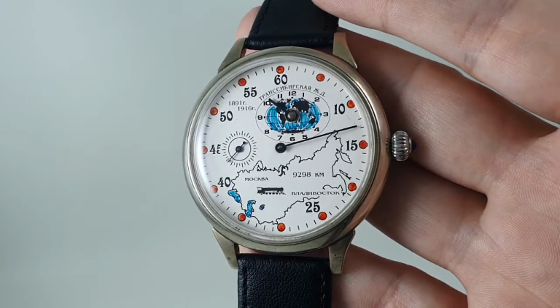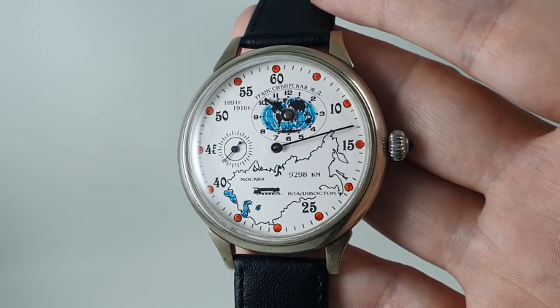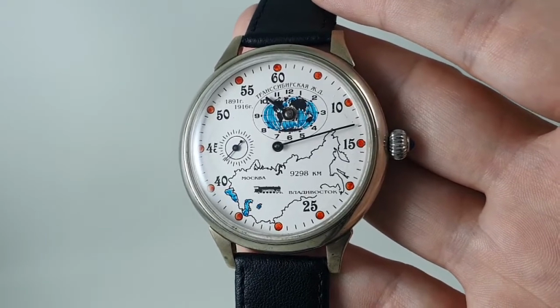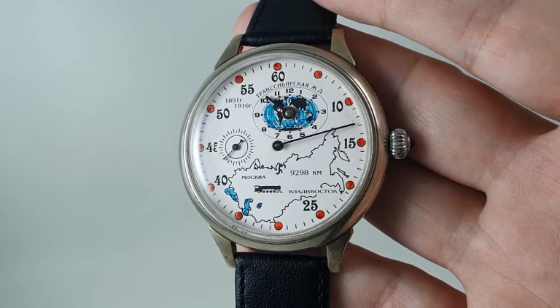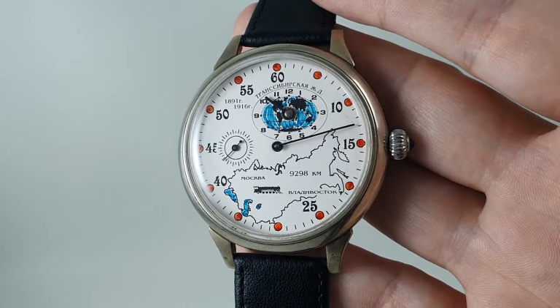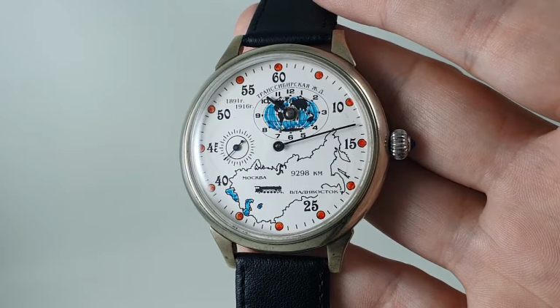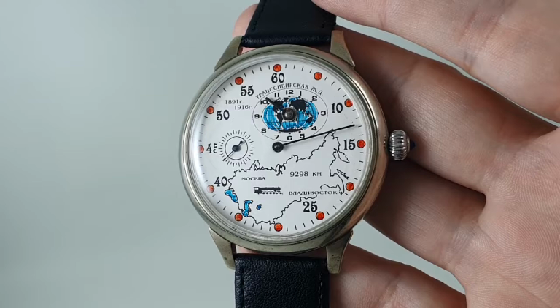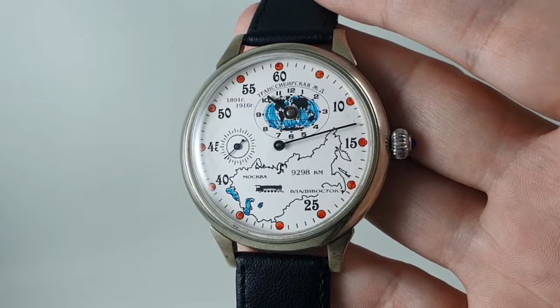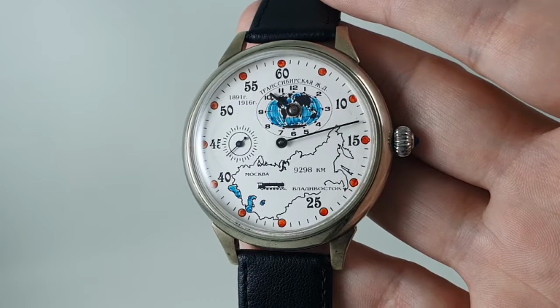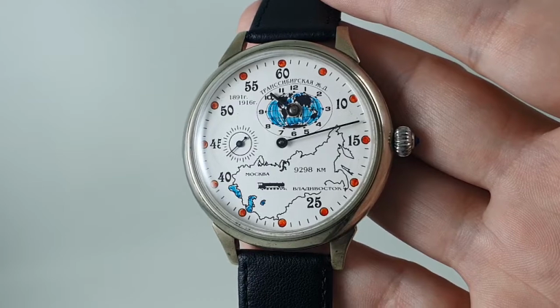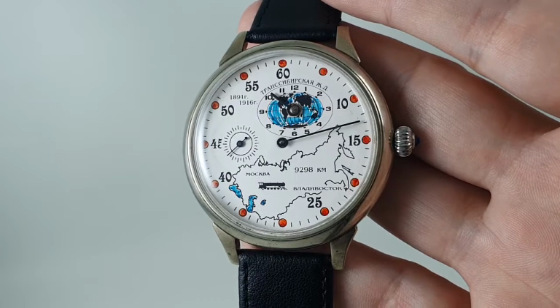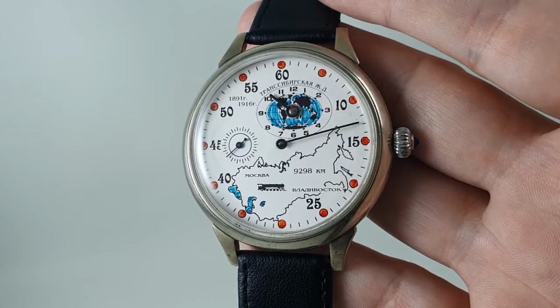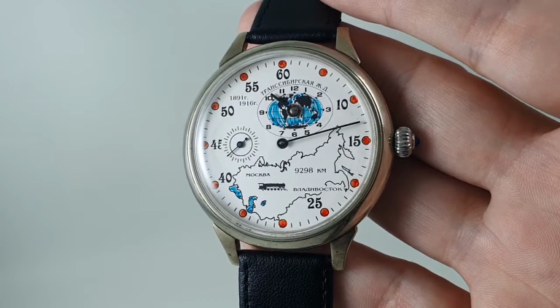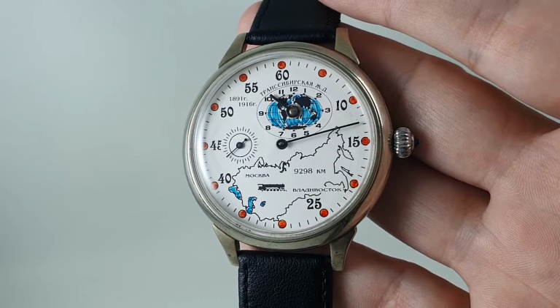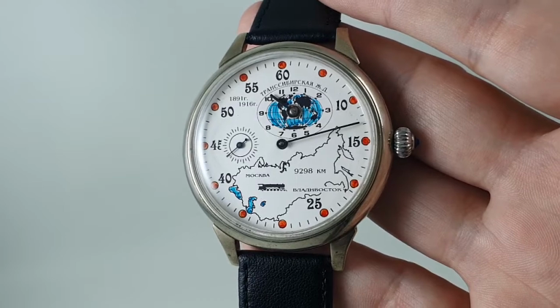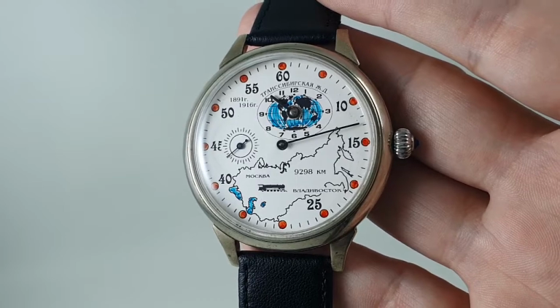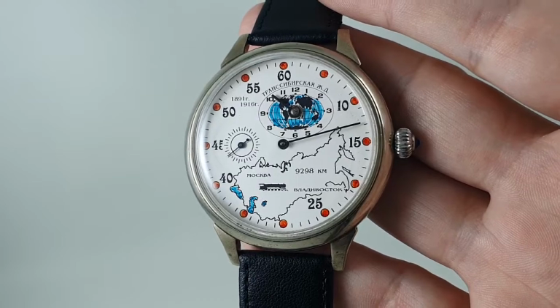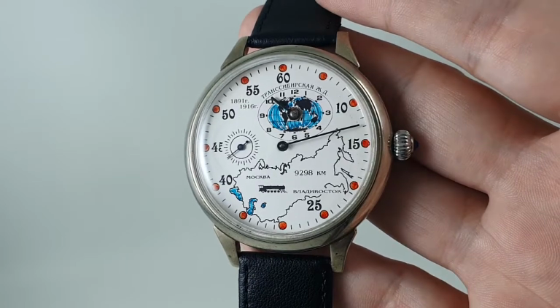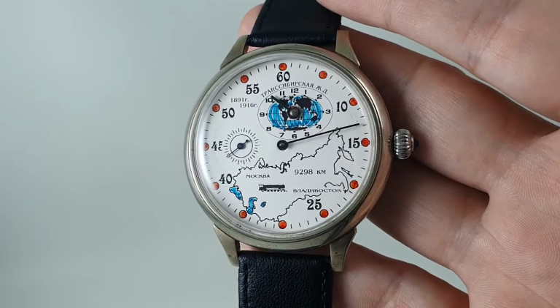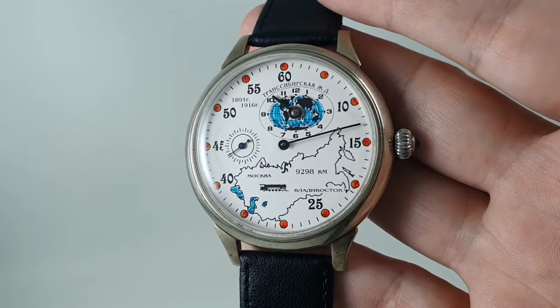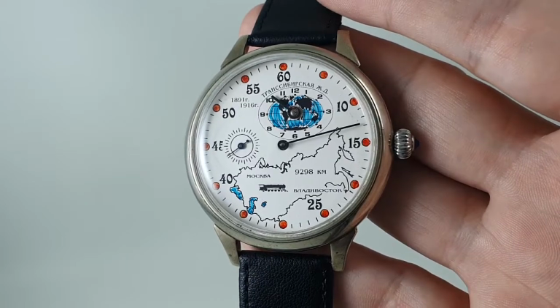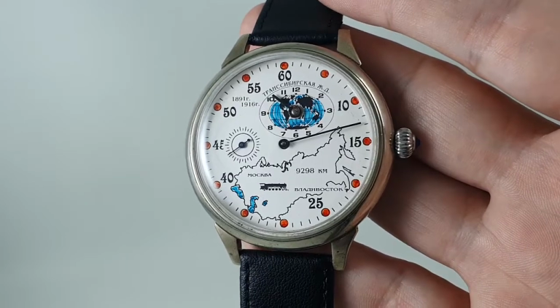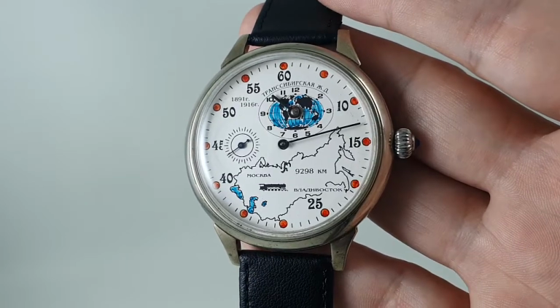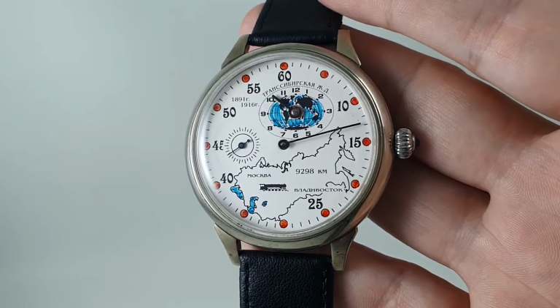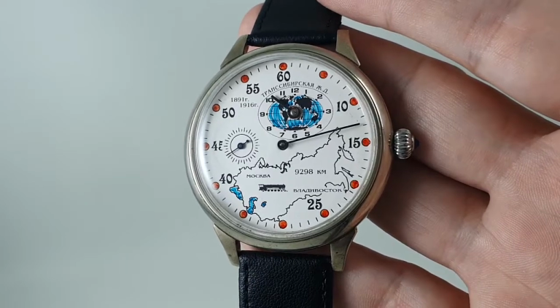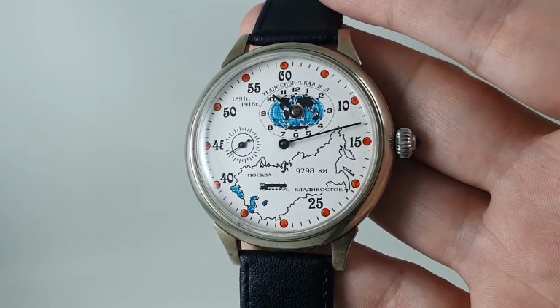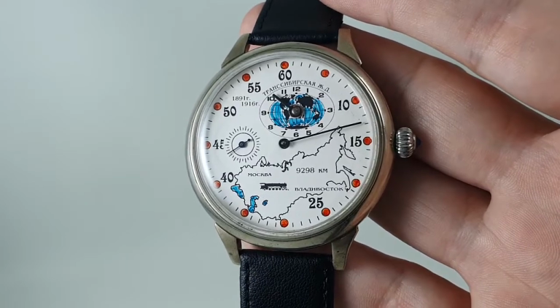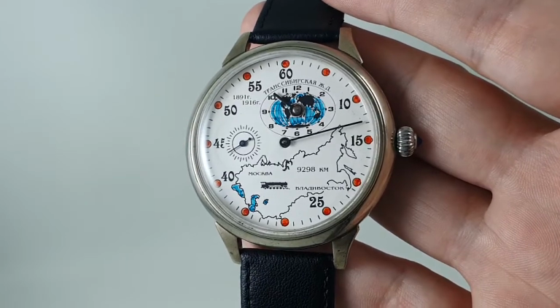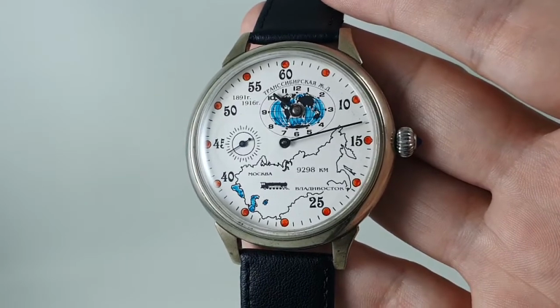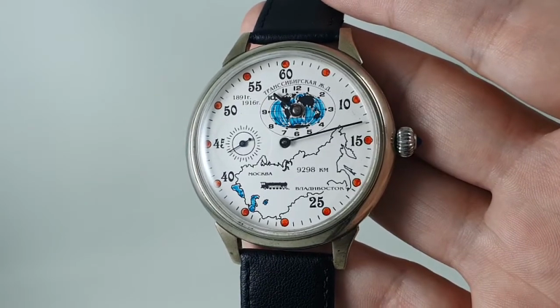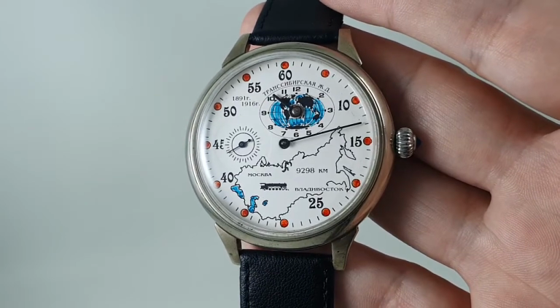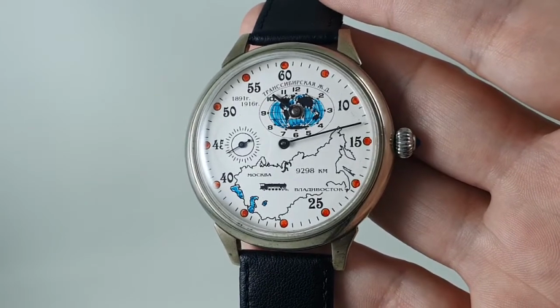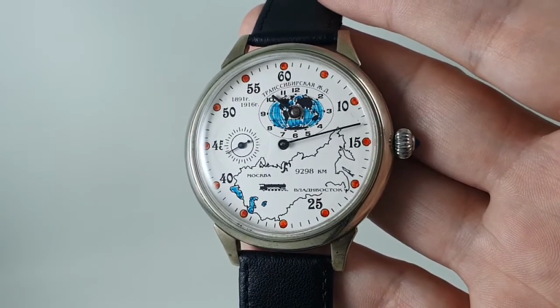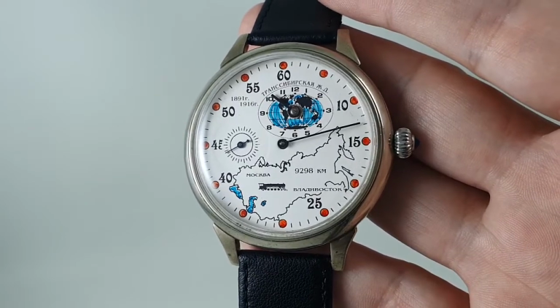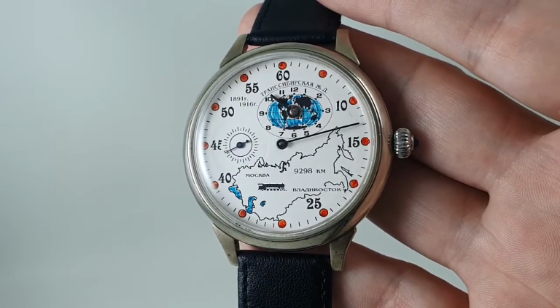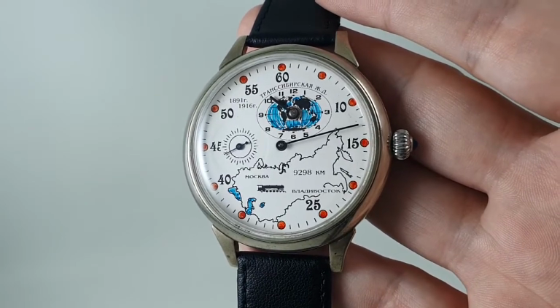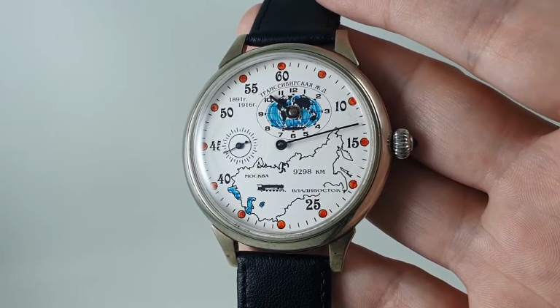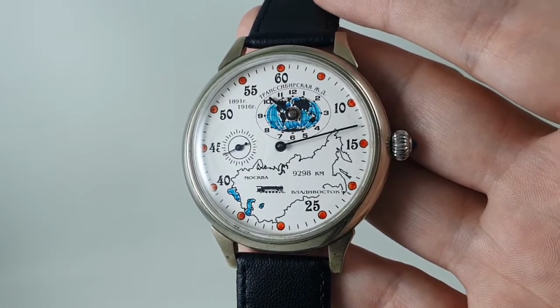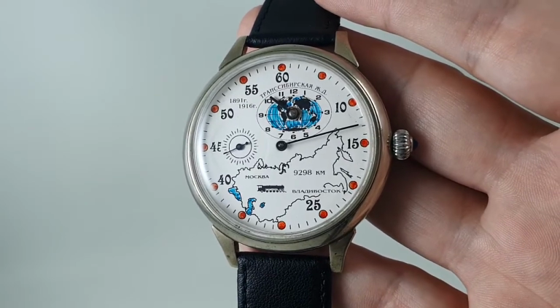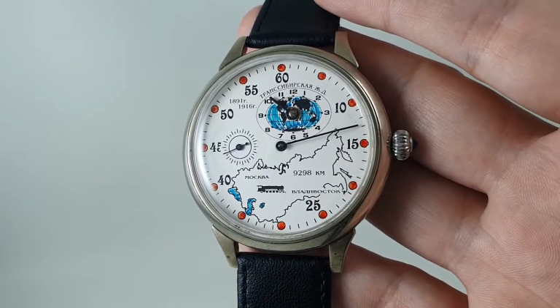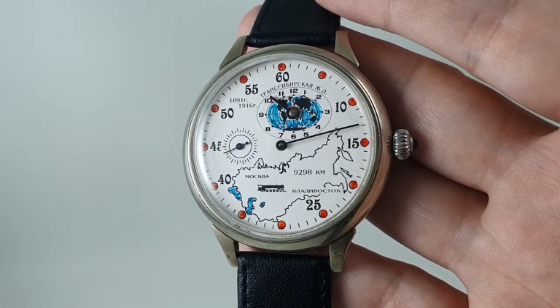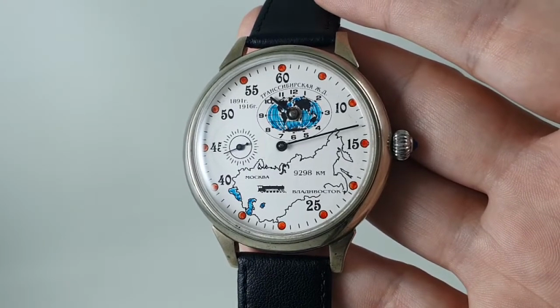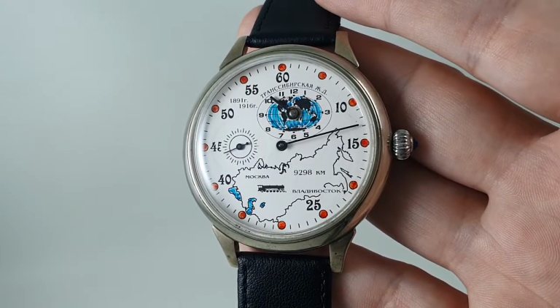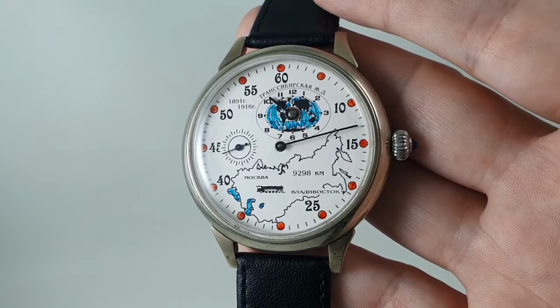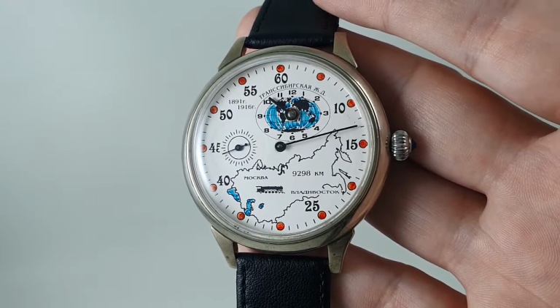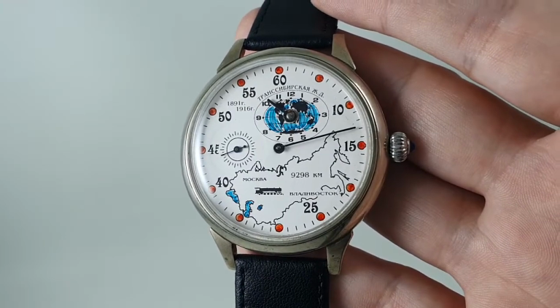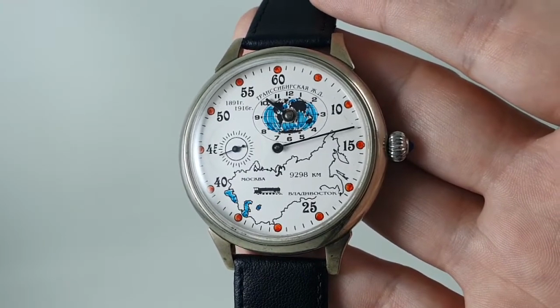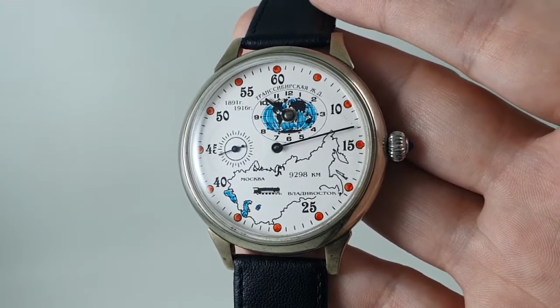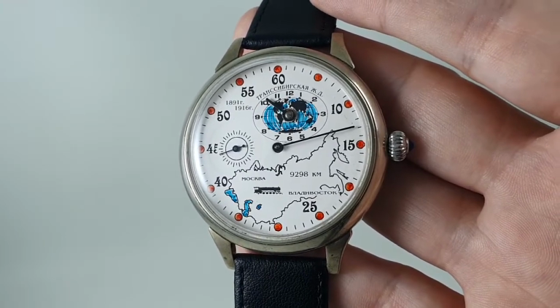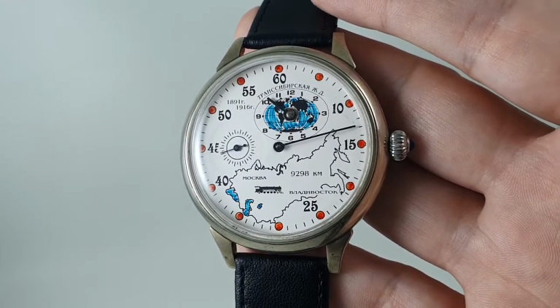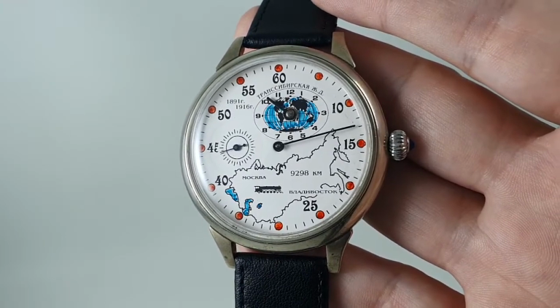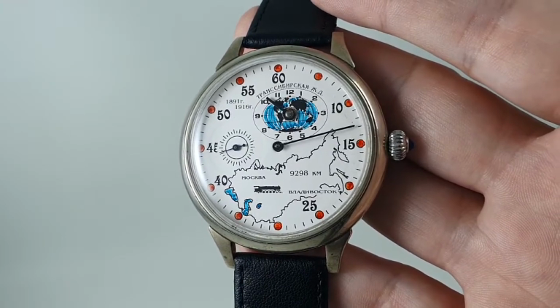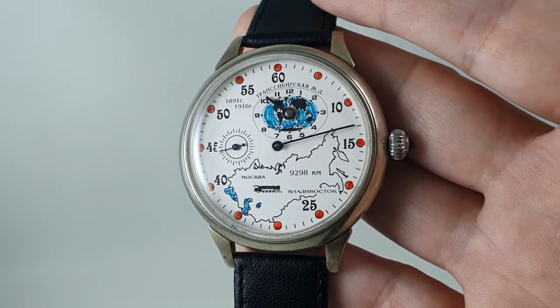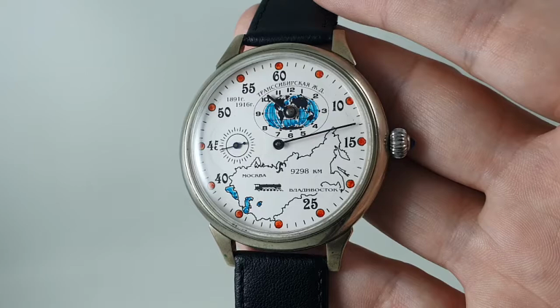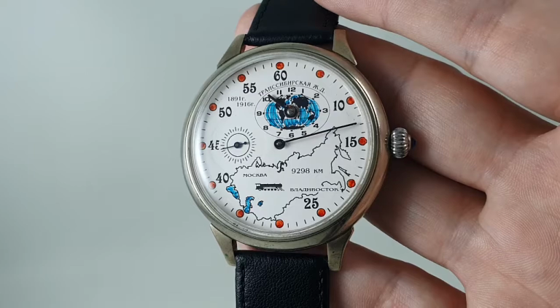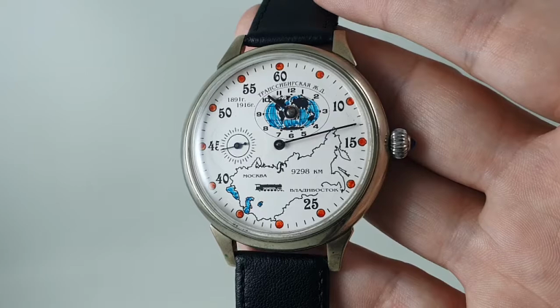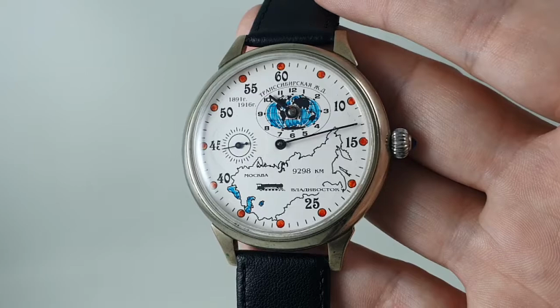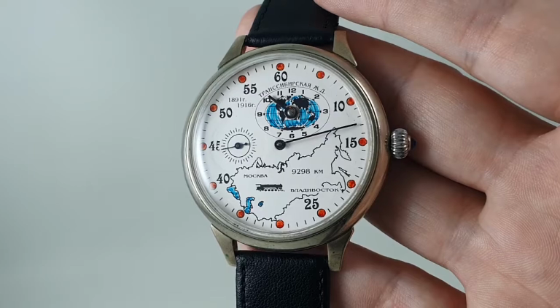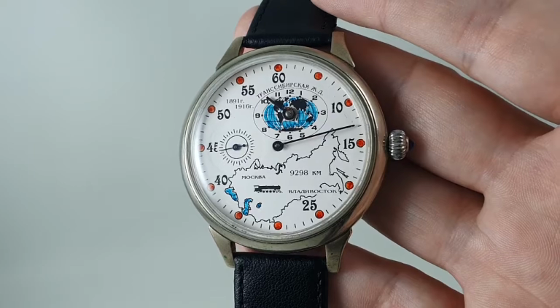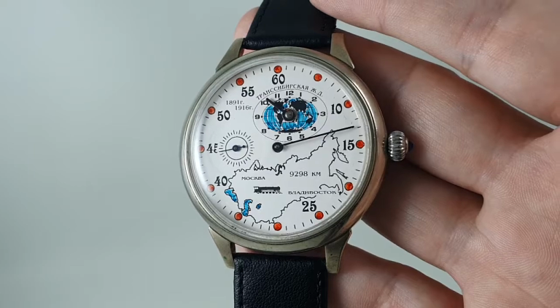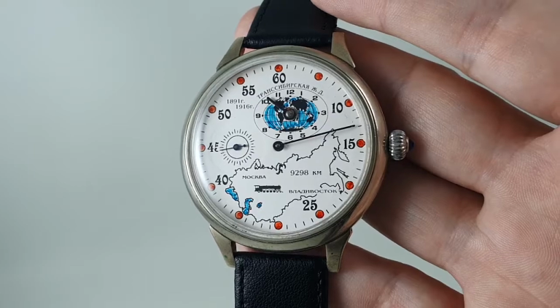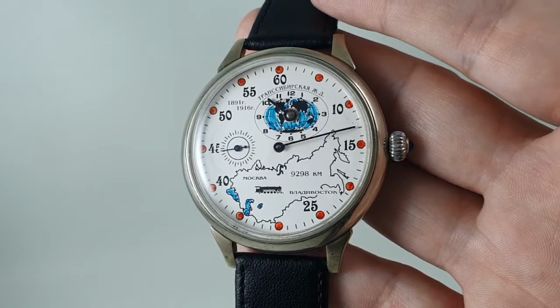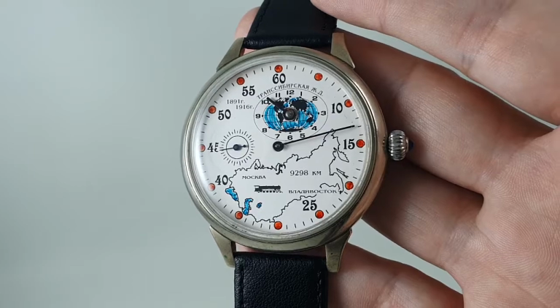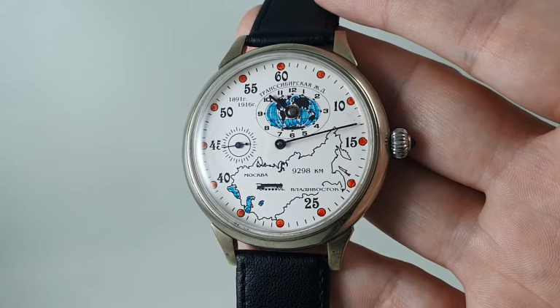It's available now at birthyearwatches.com and the link is in the comments below. Thanks for watching!